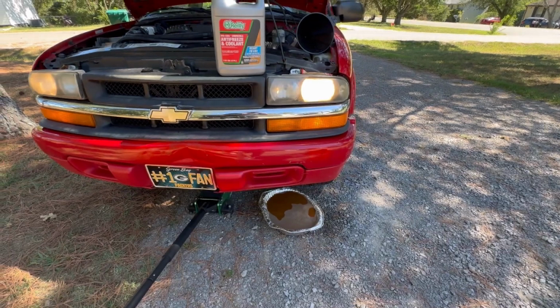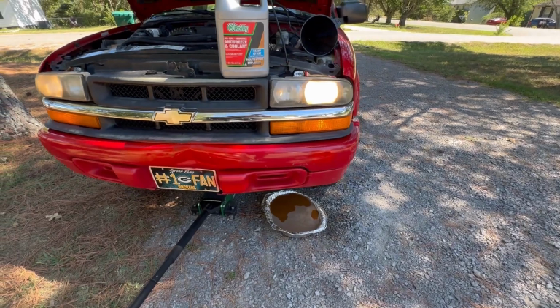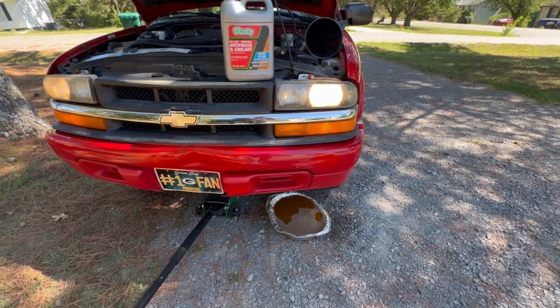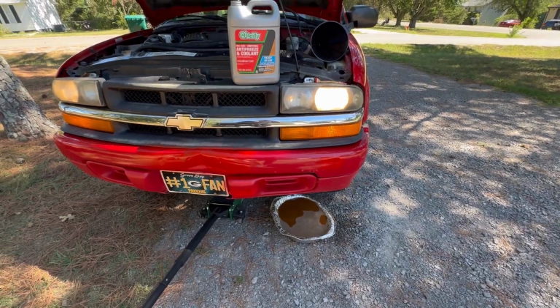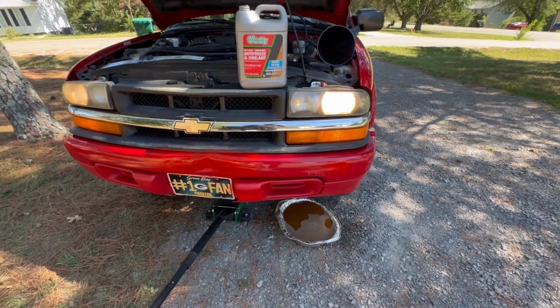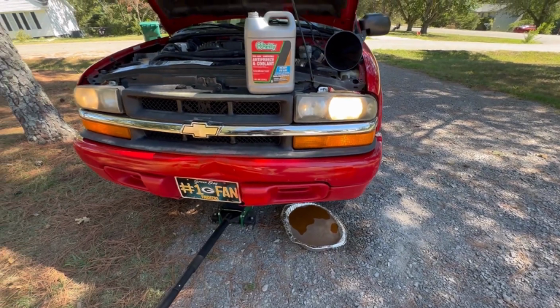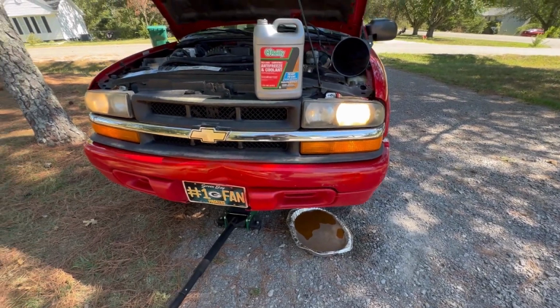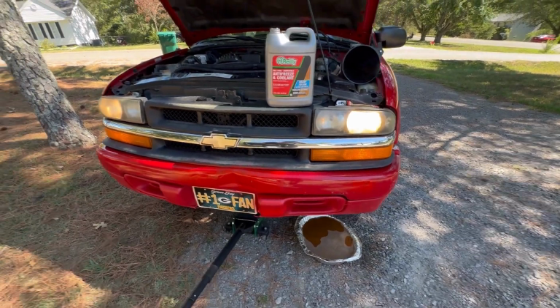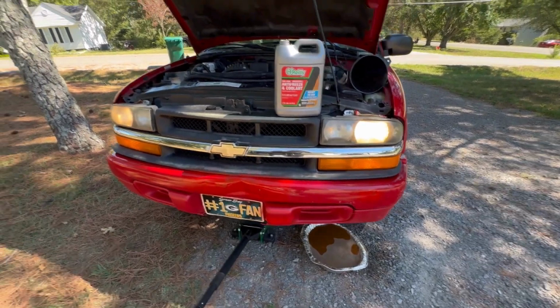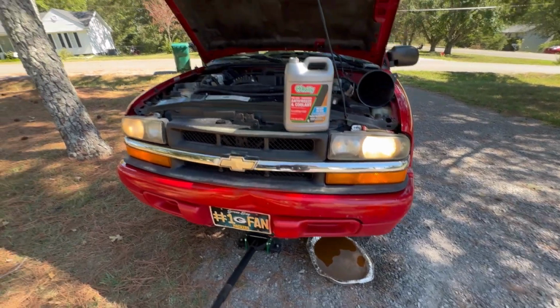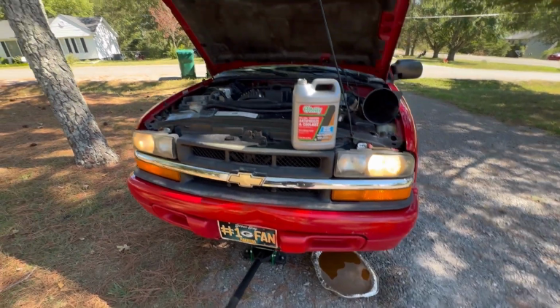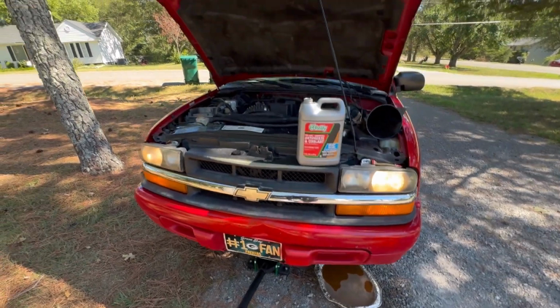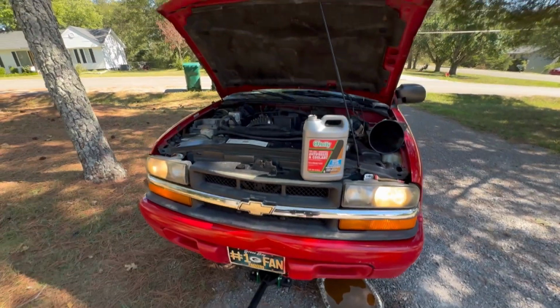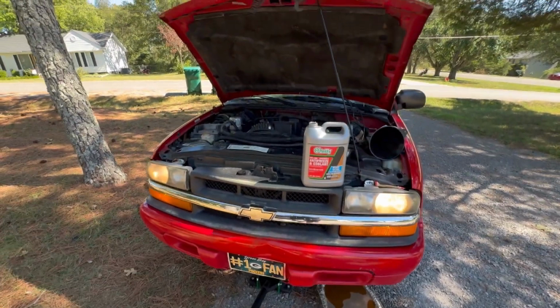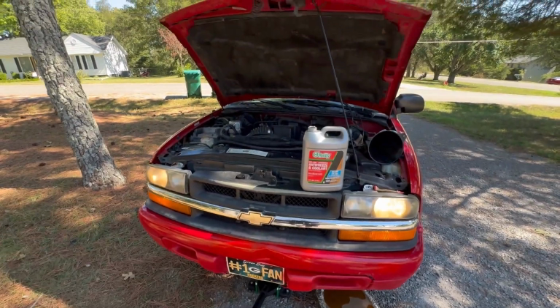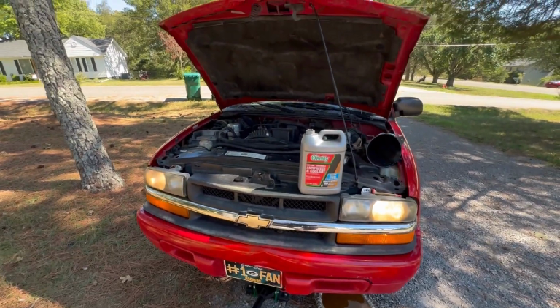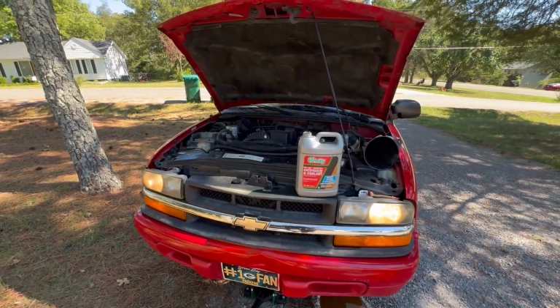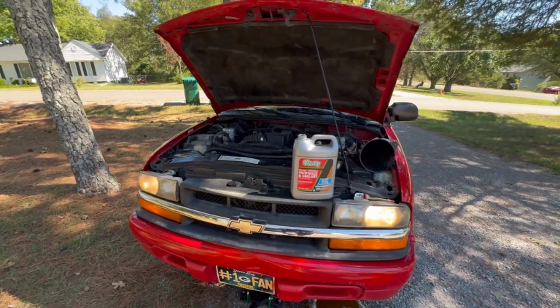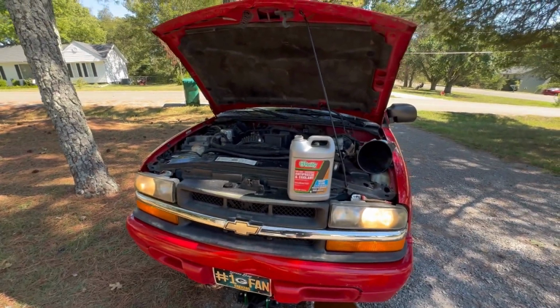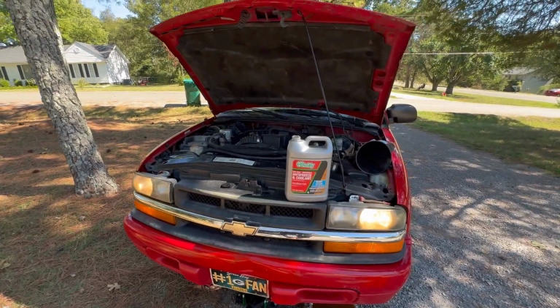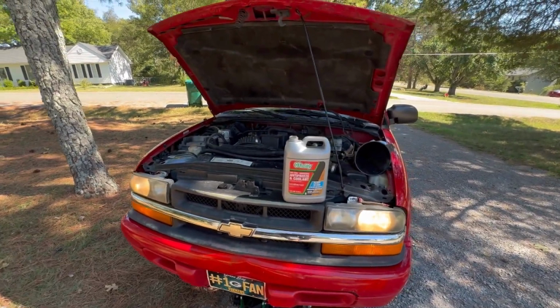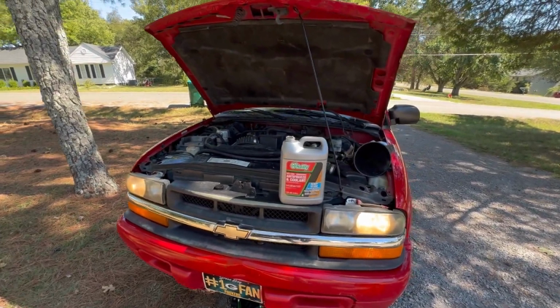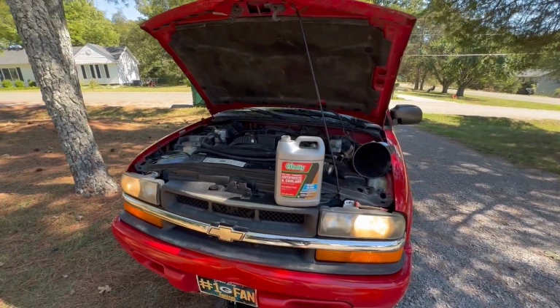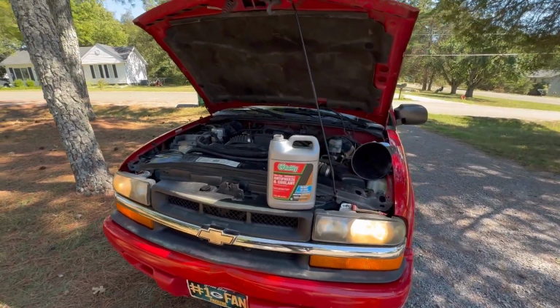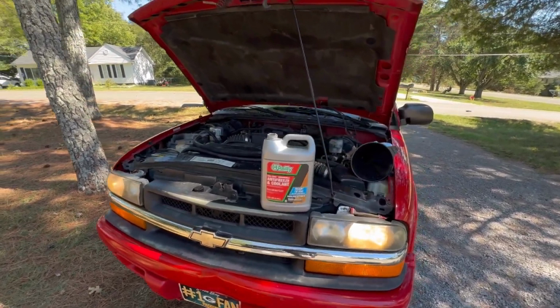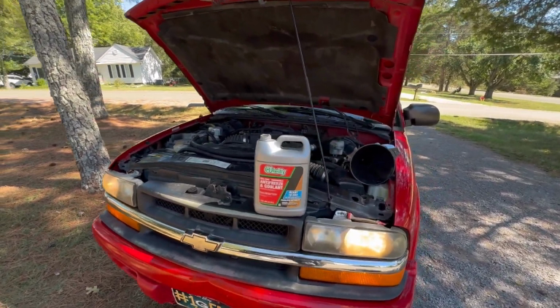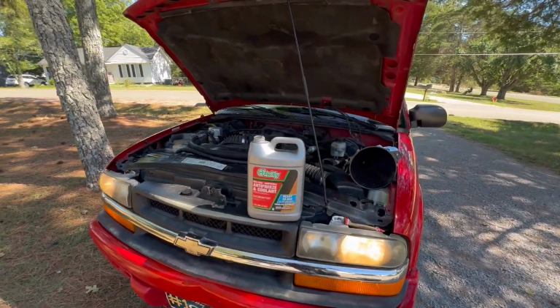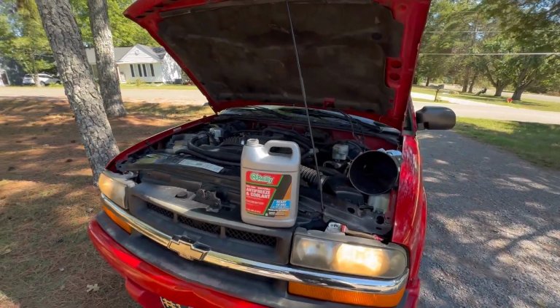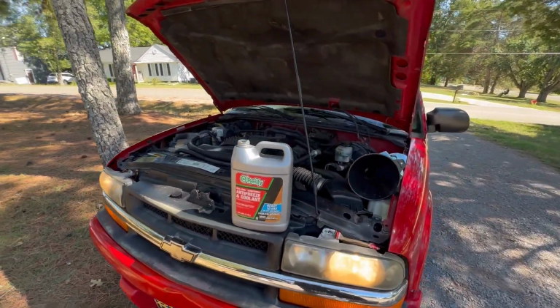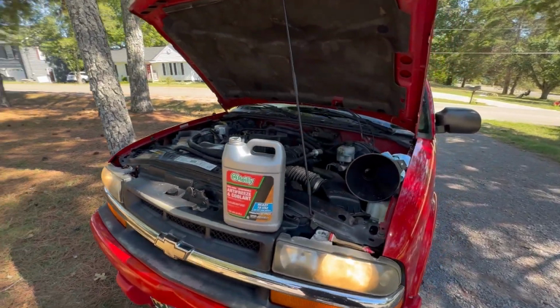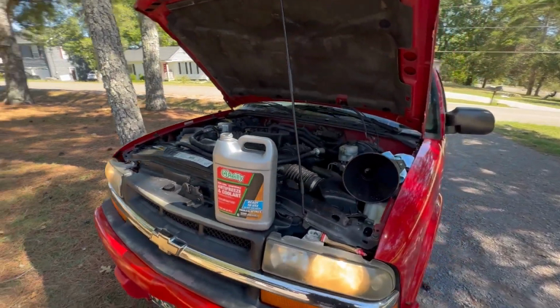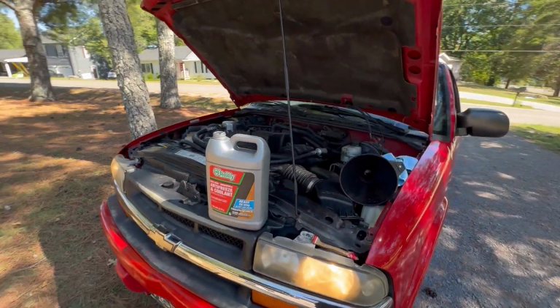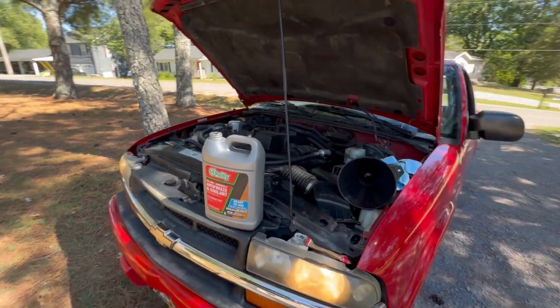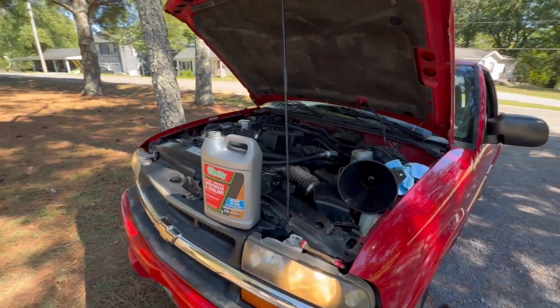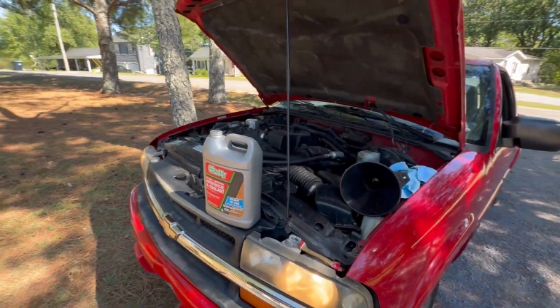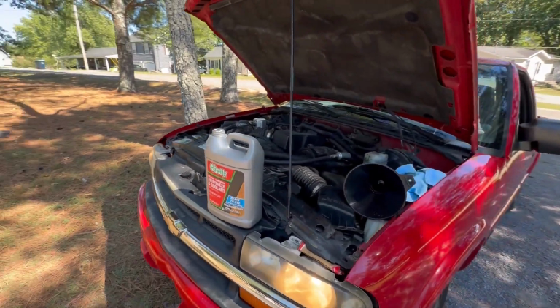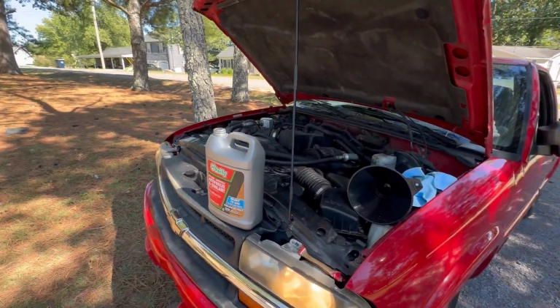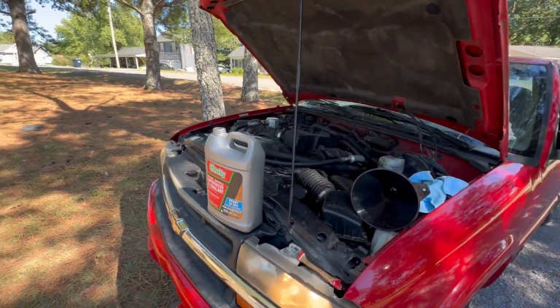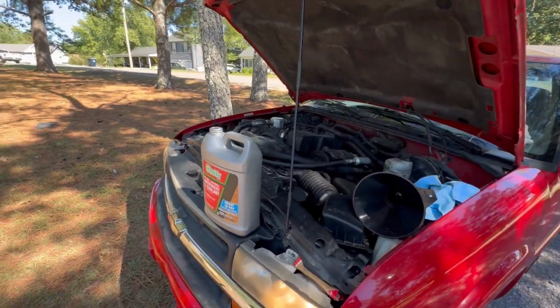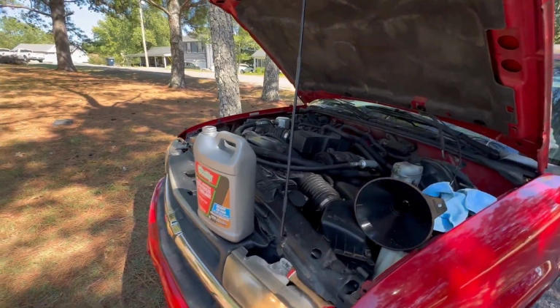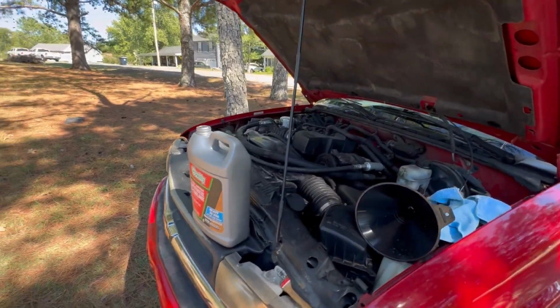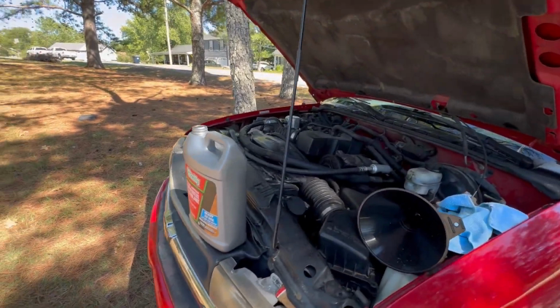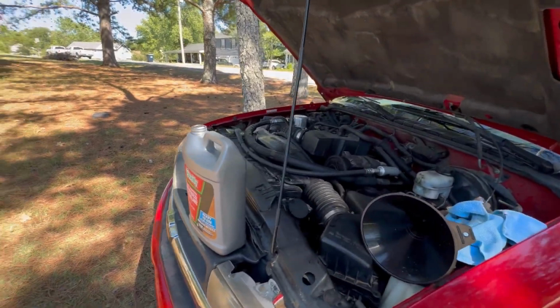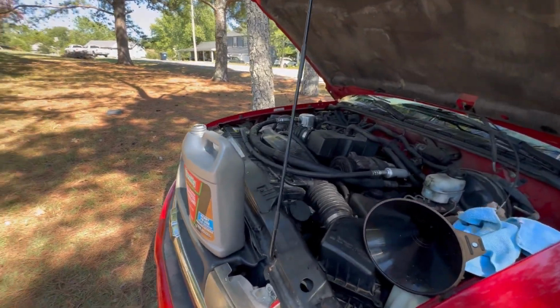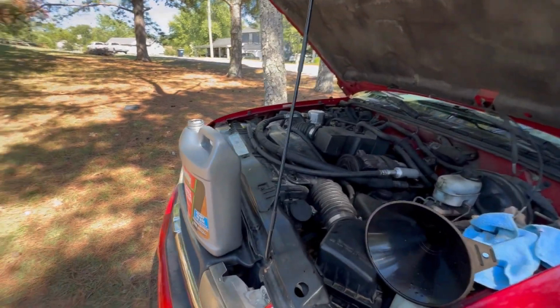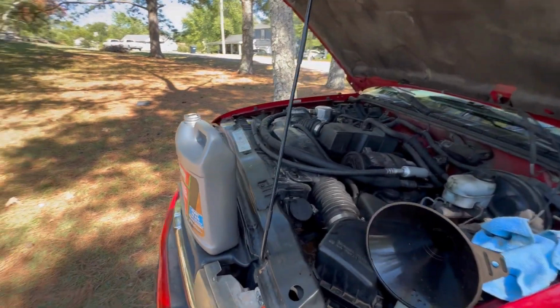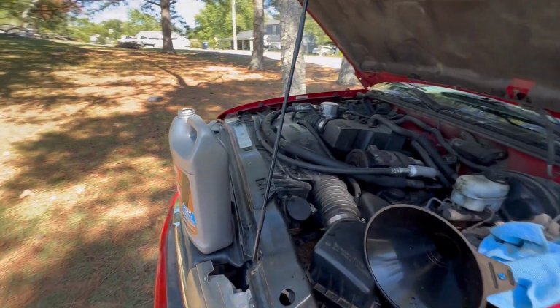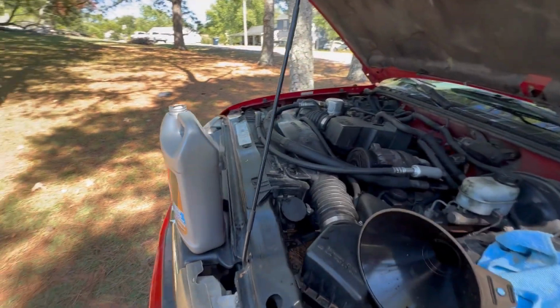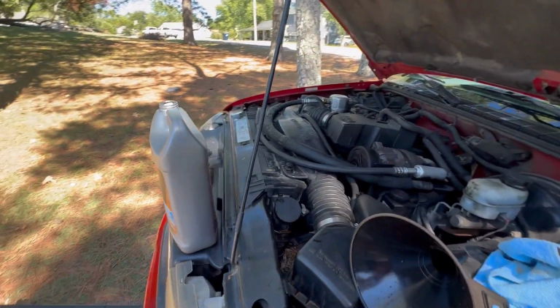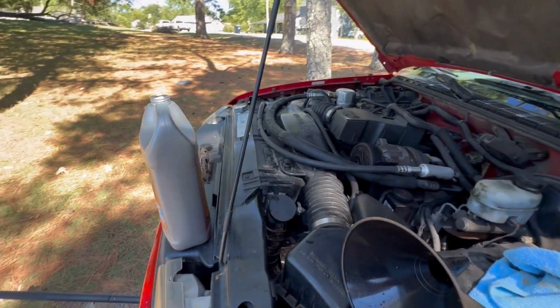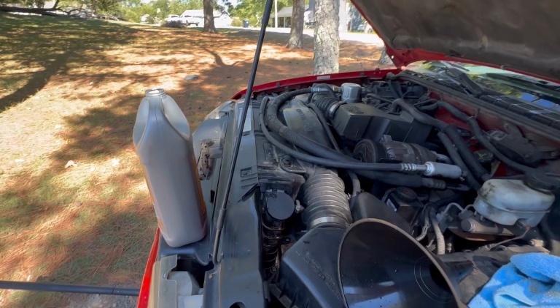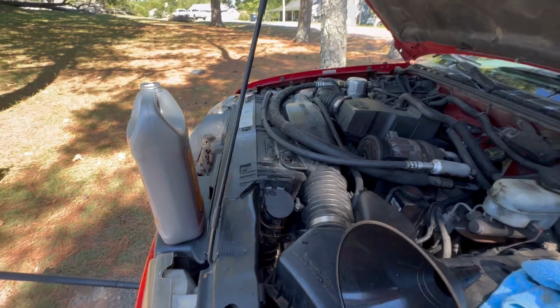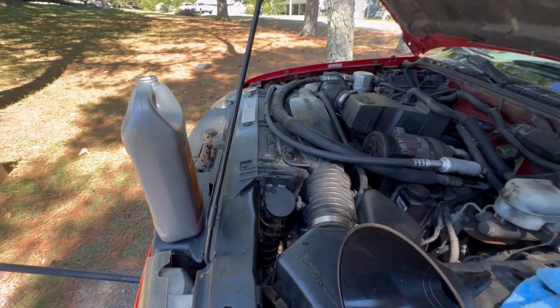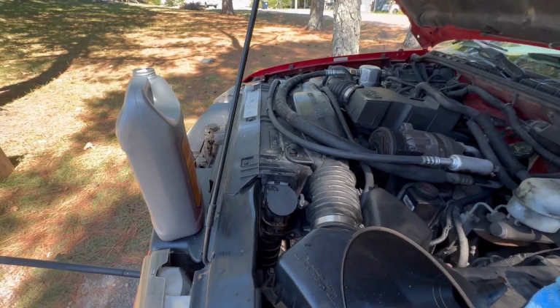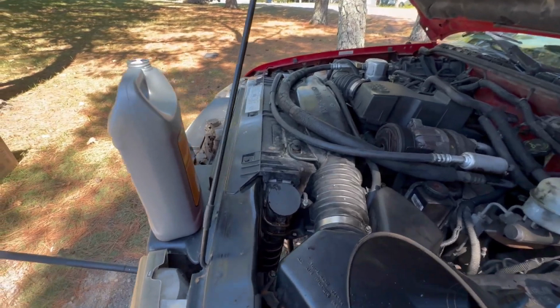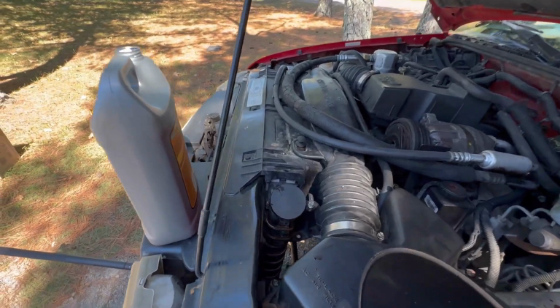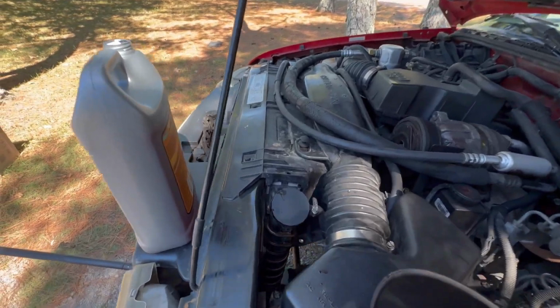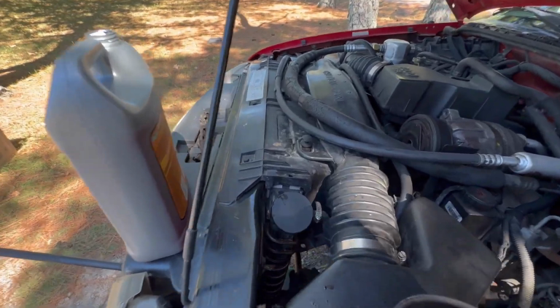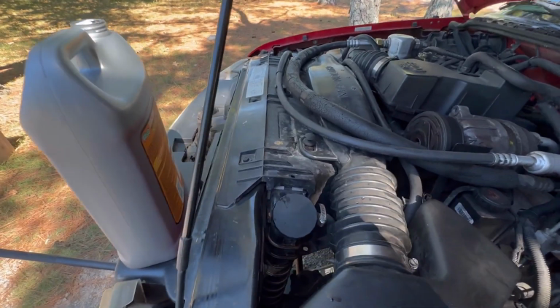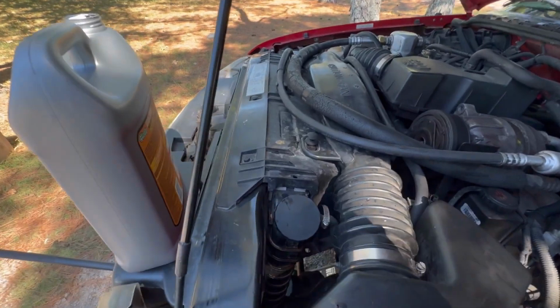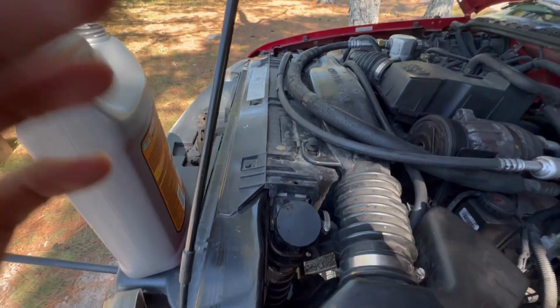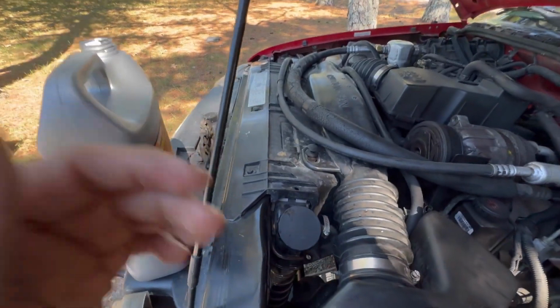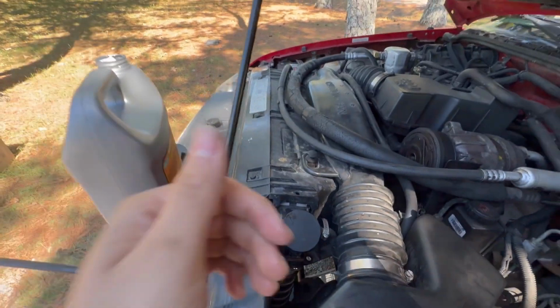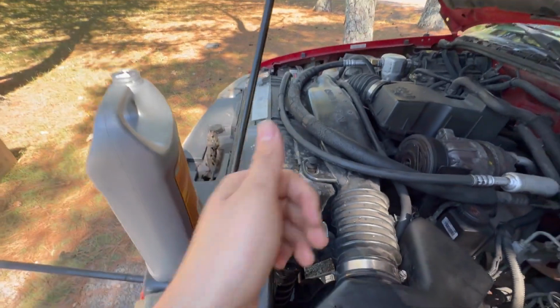And that is how you do a radiator flush. That is clean, new coolant. Thanks for watching.